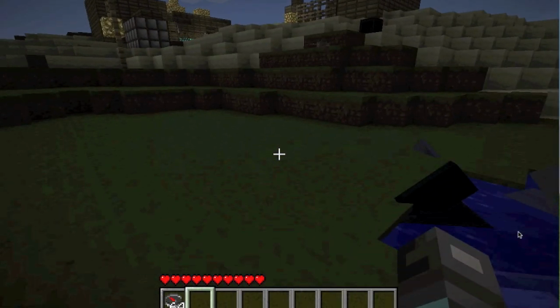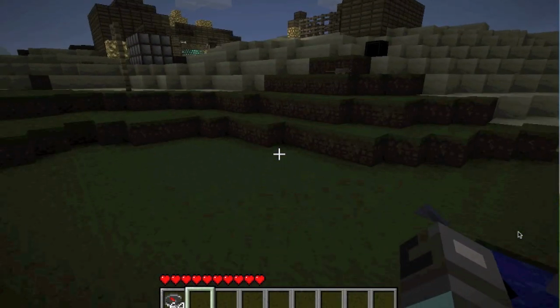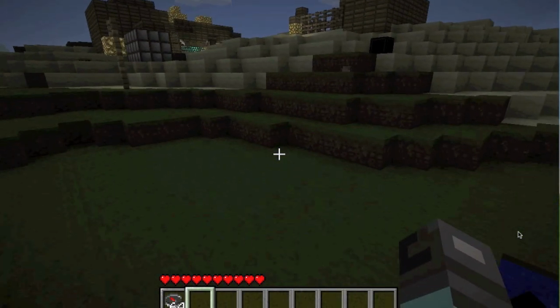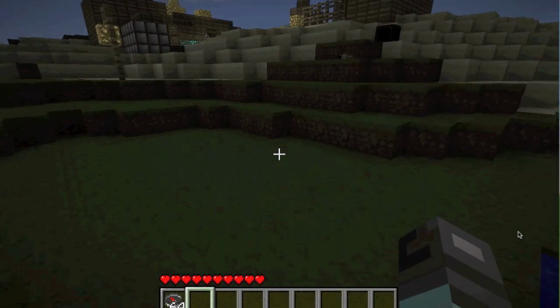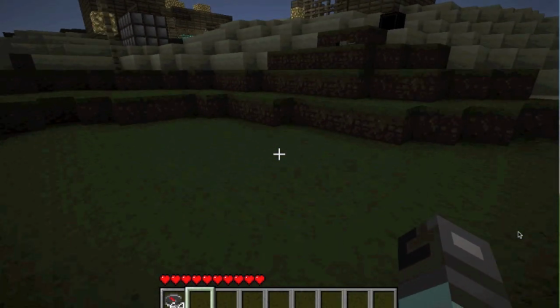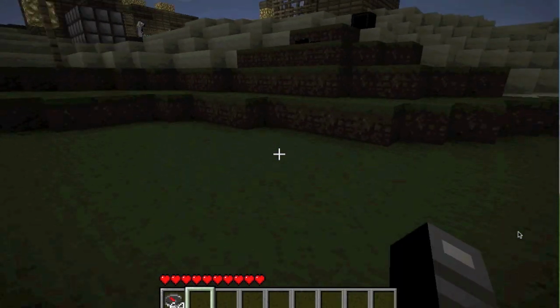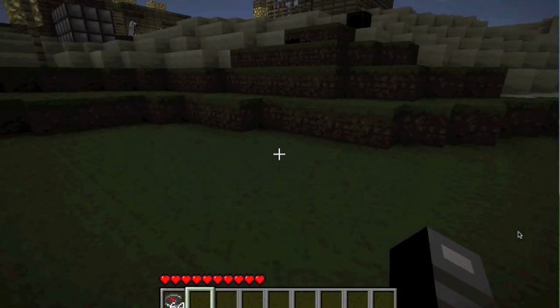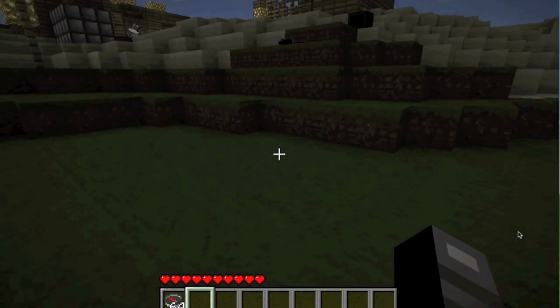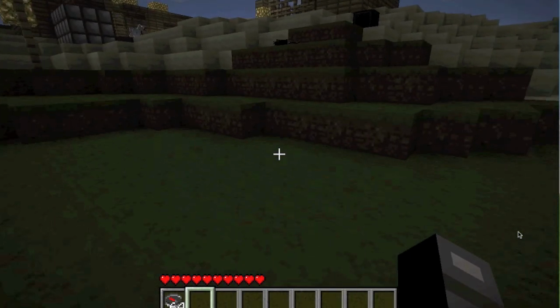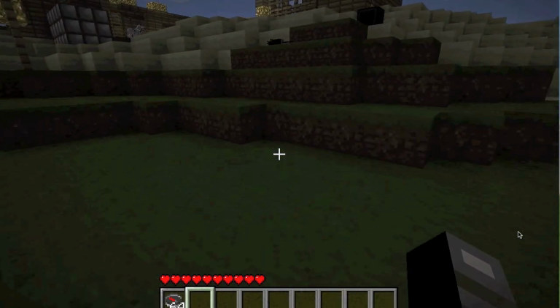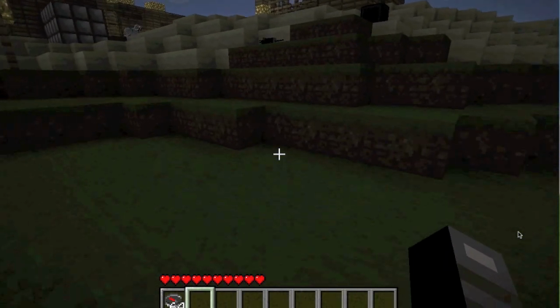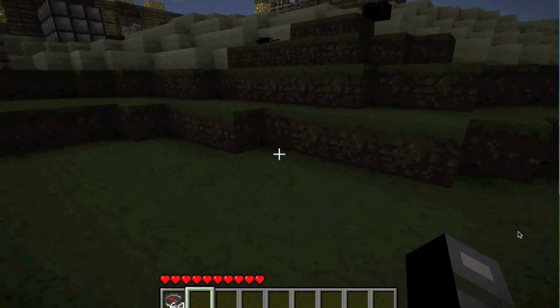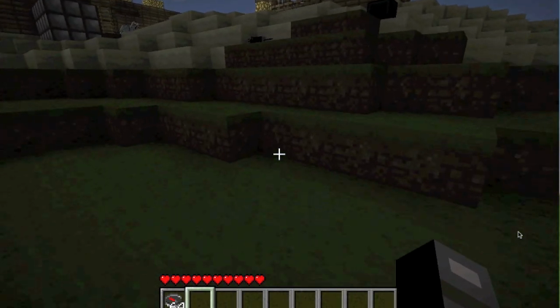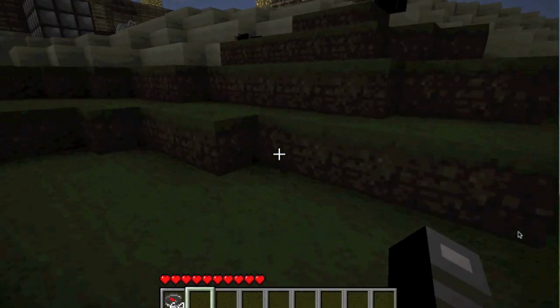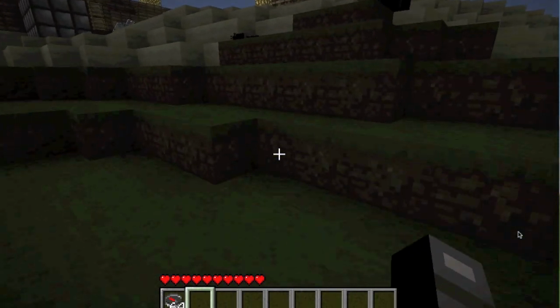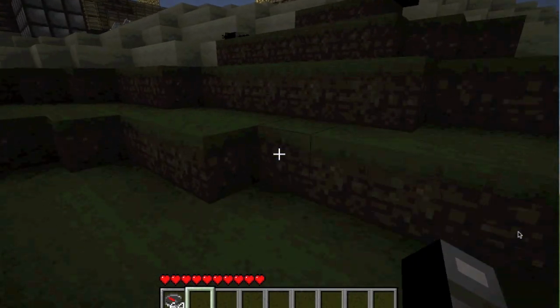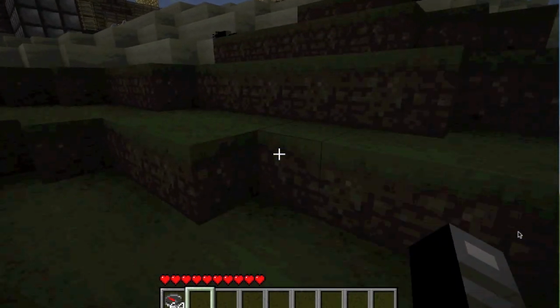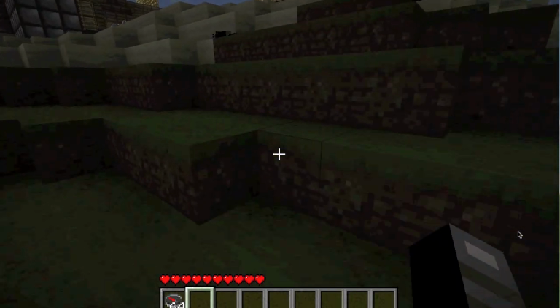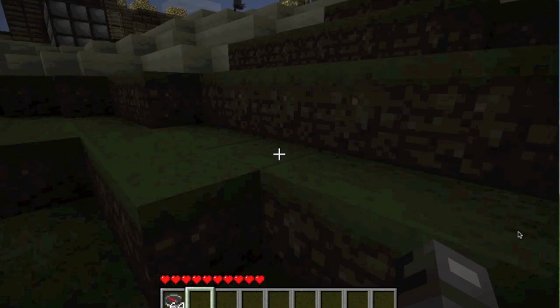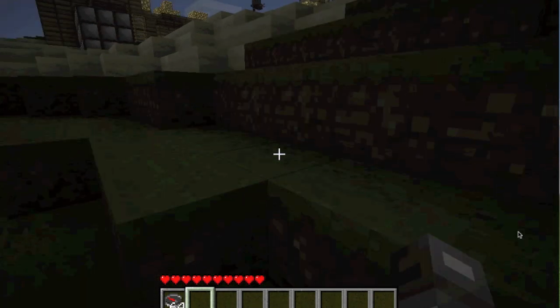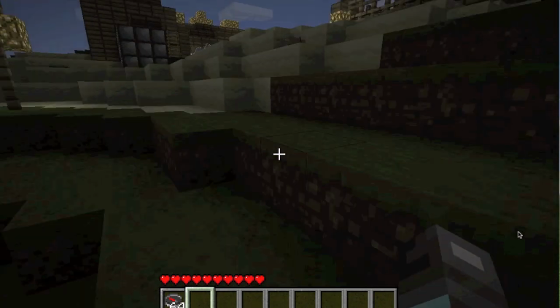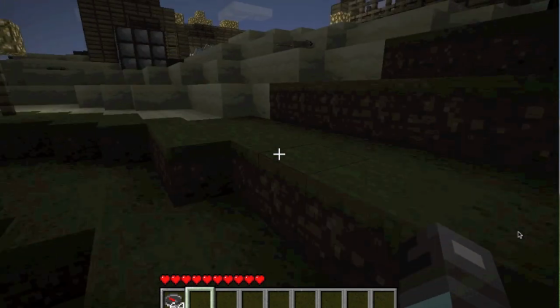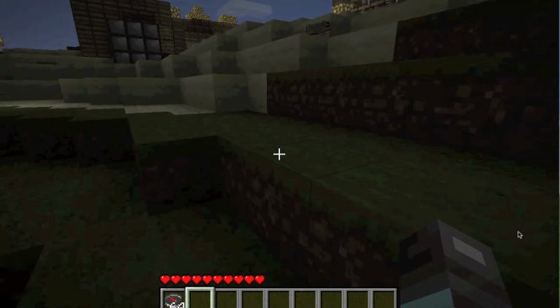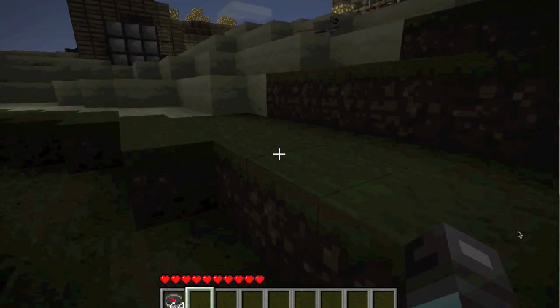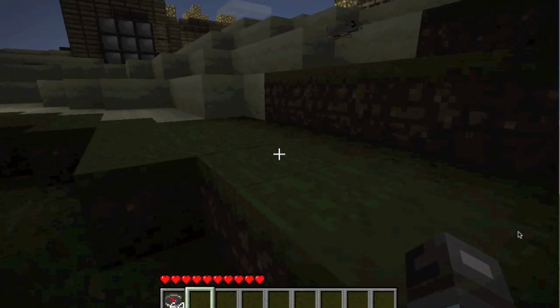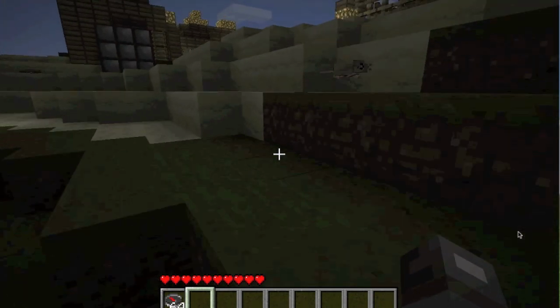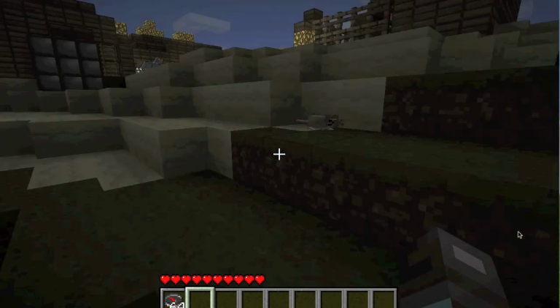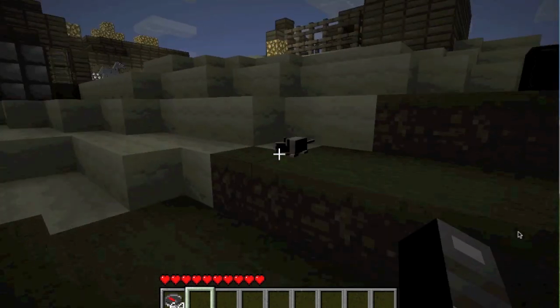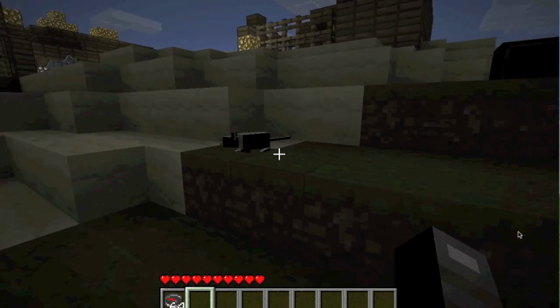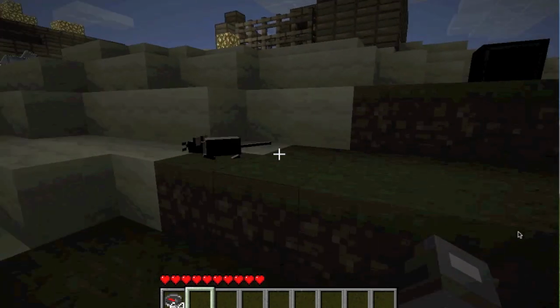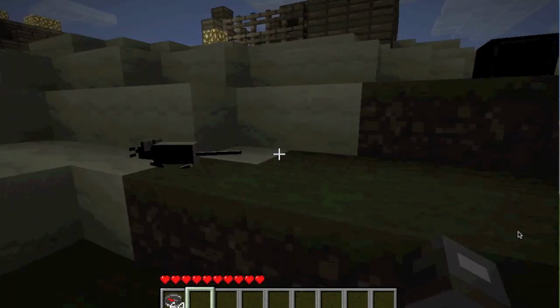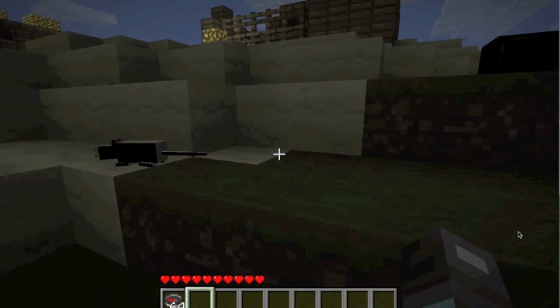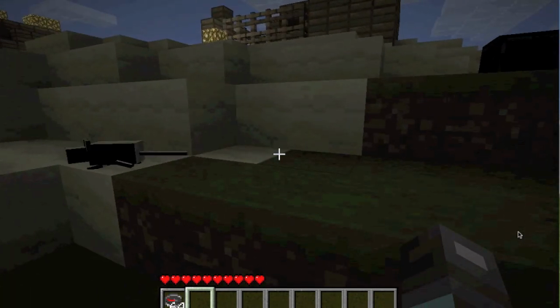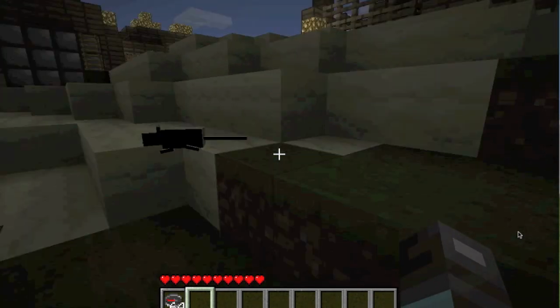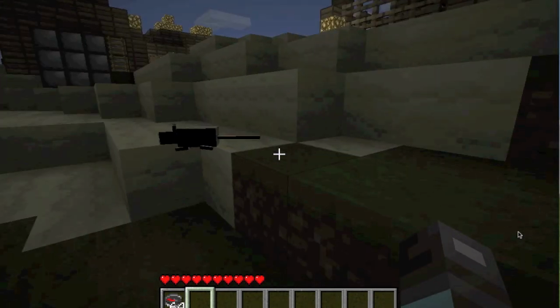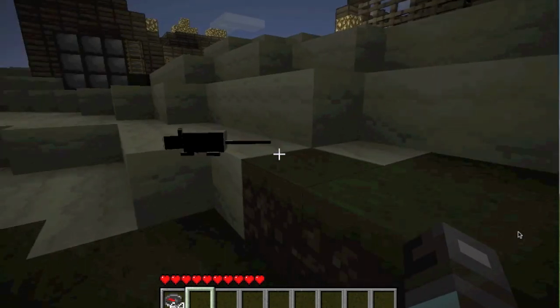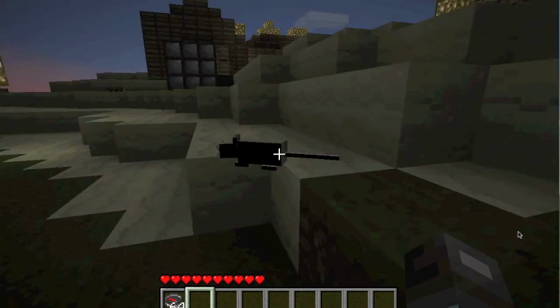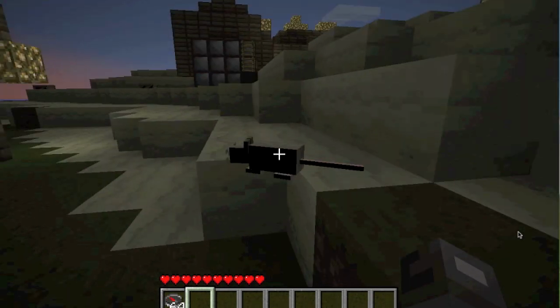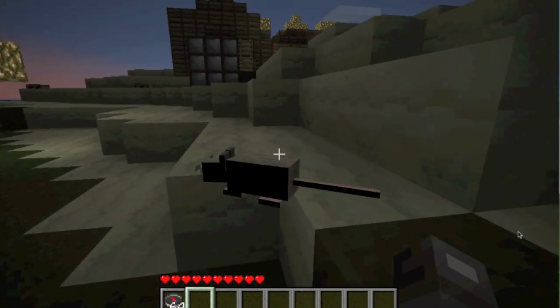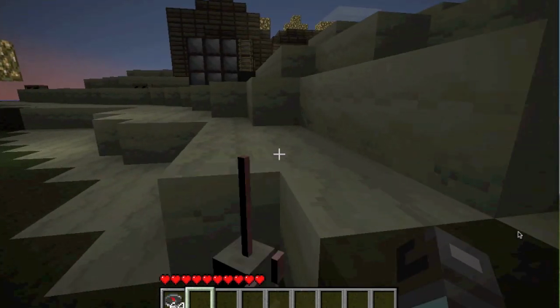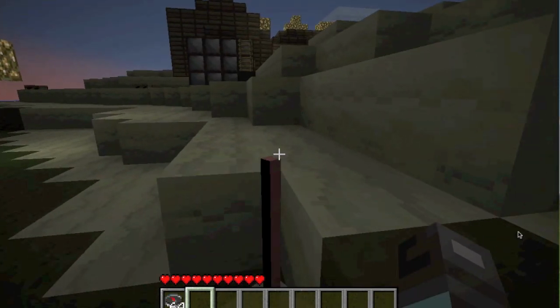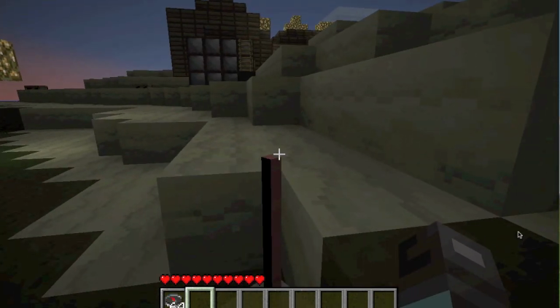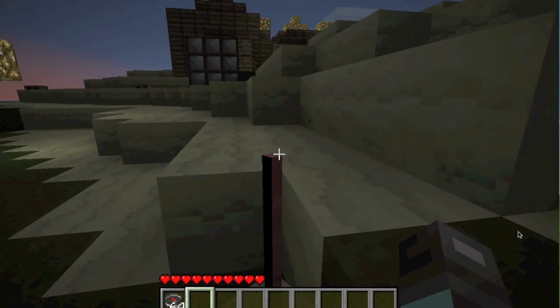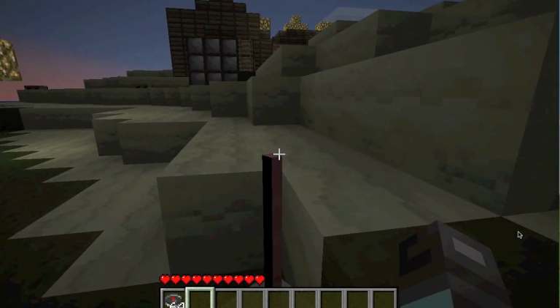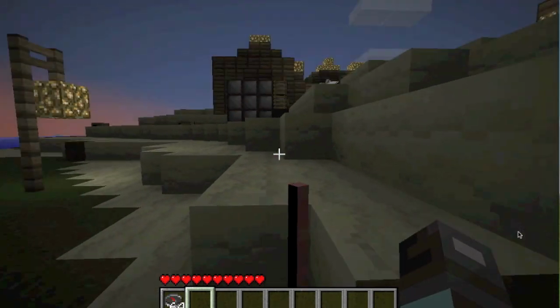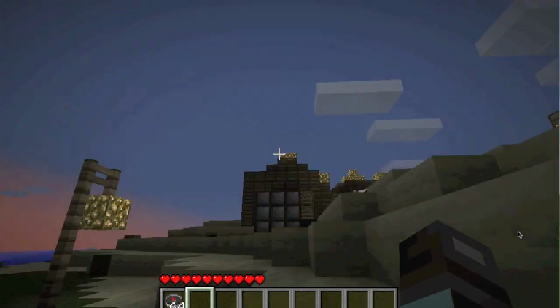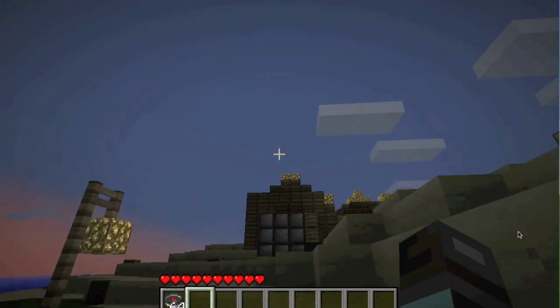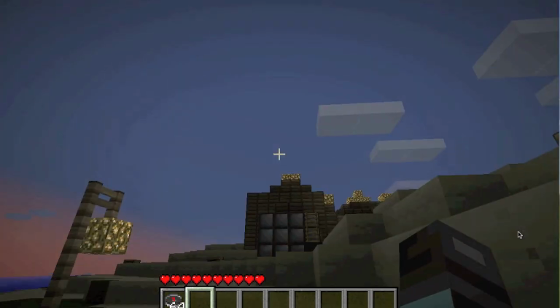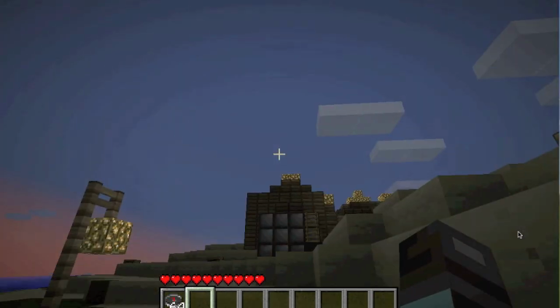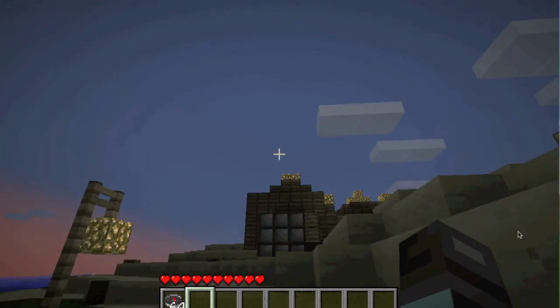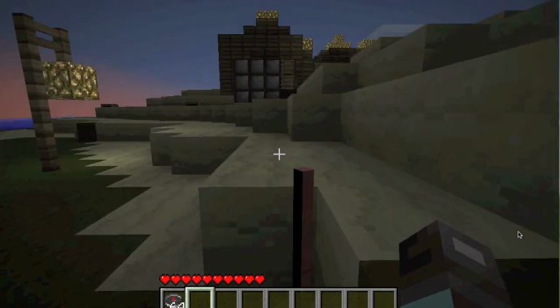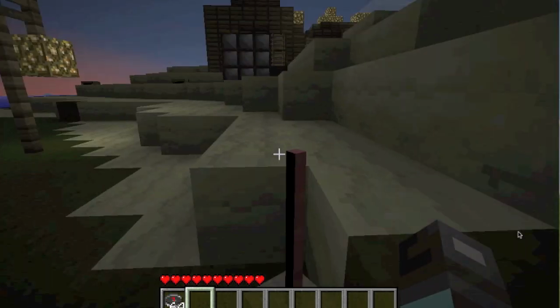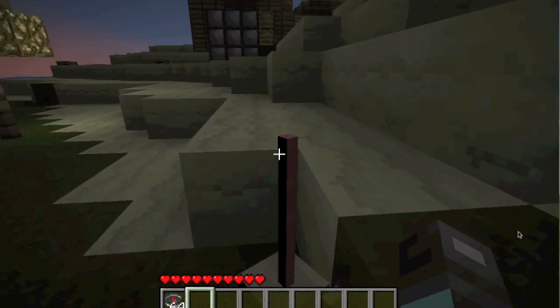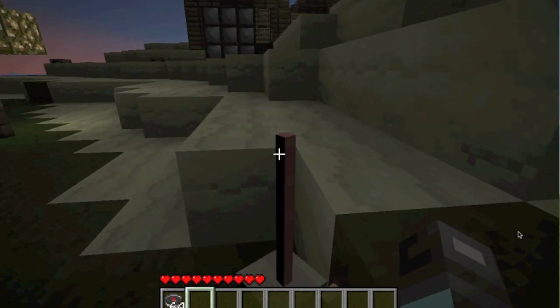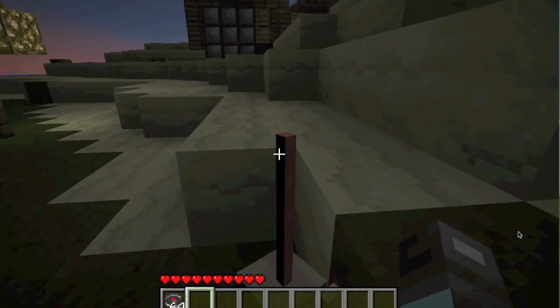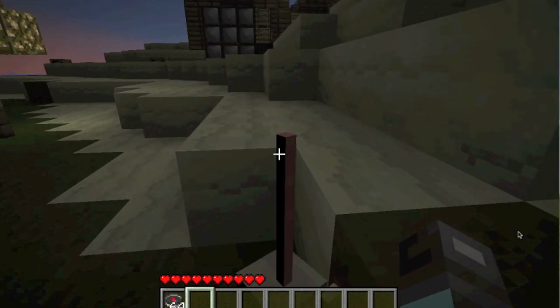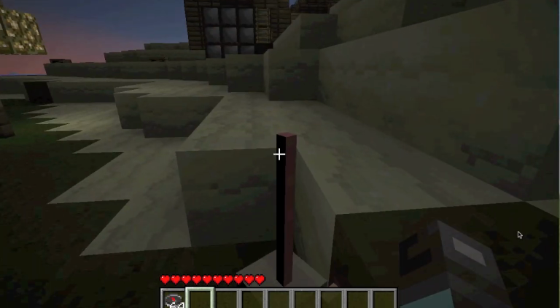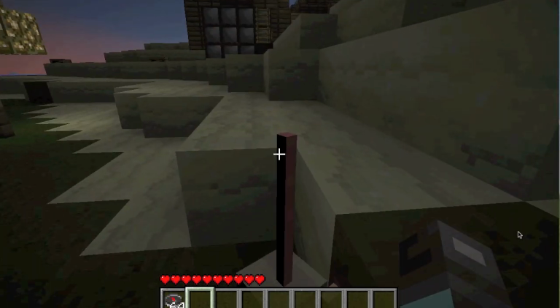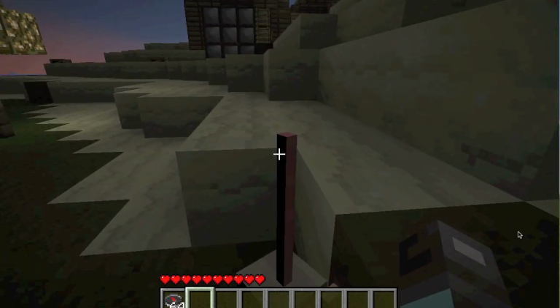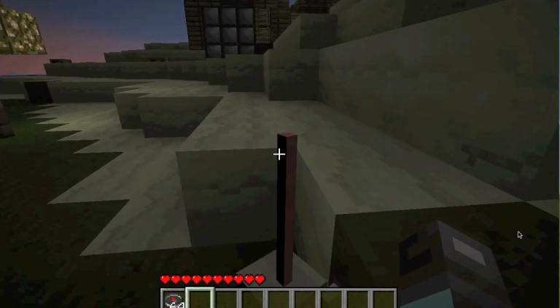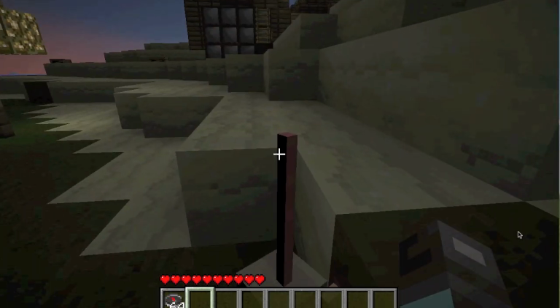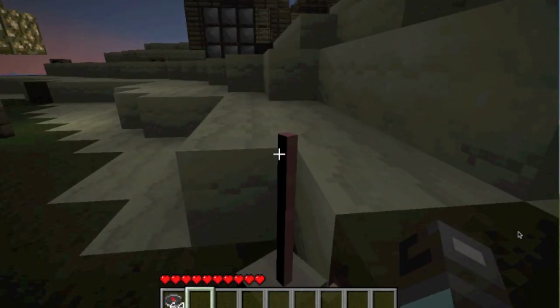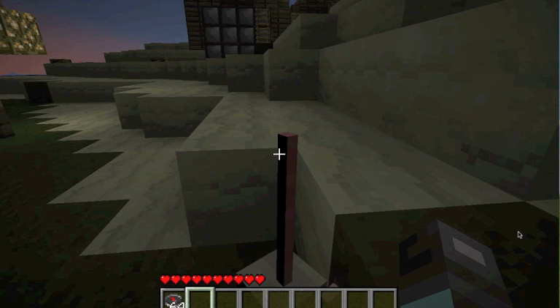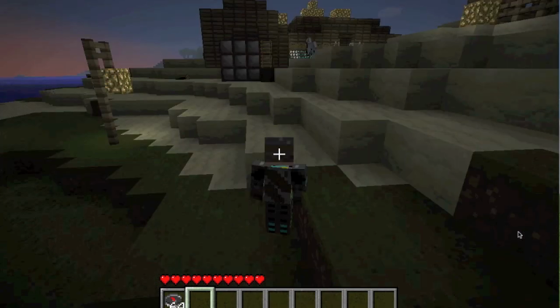And if you kill them, you'll get some shark teeth. But you're really aiming for a shark's egg. And there's fish. There's a mouse right here. If you right-click on them, you can hold them down.